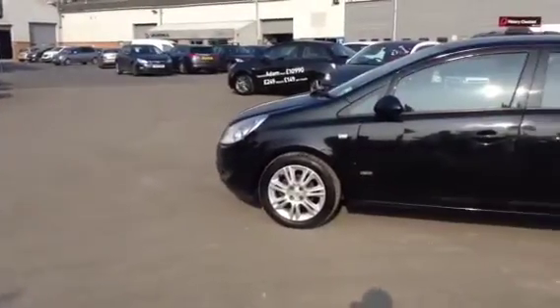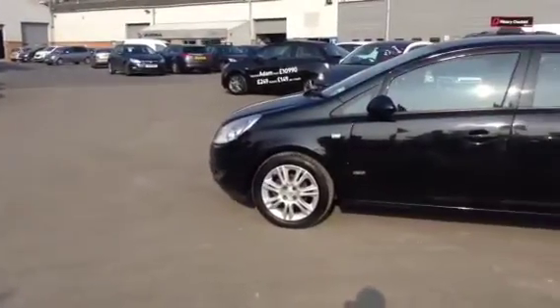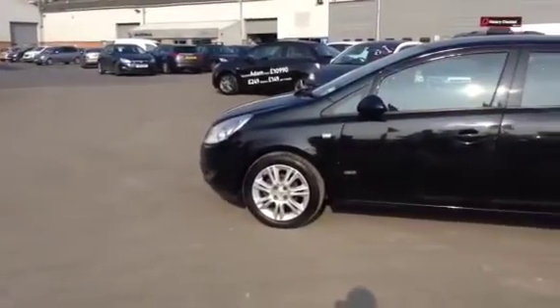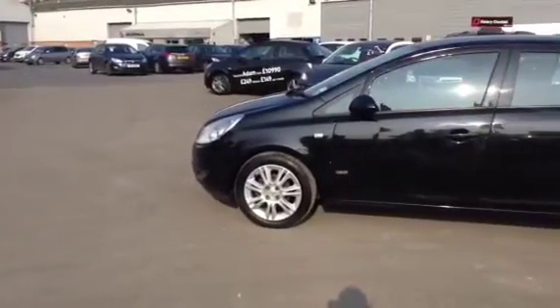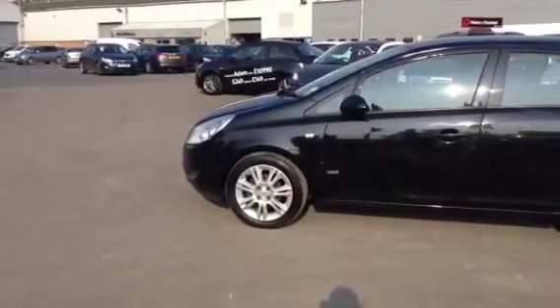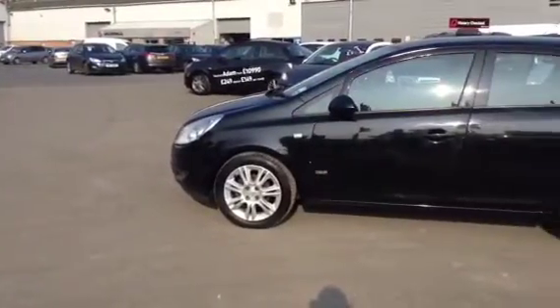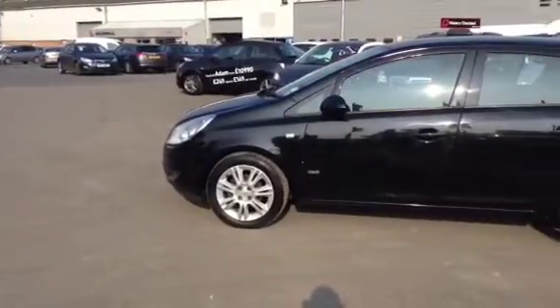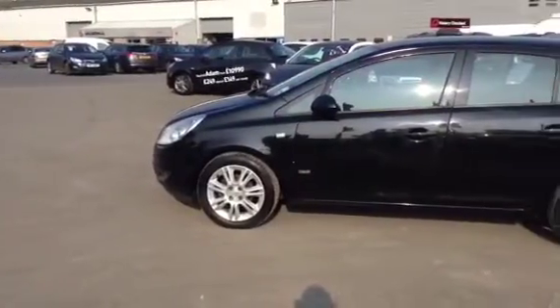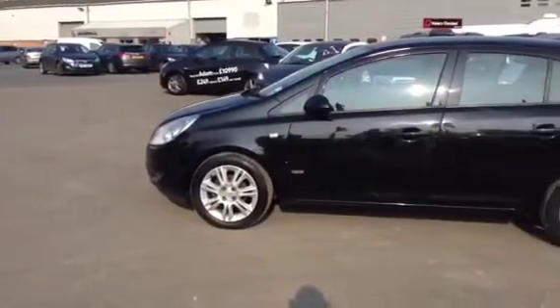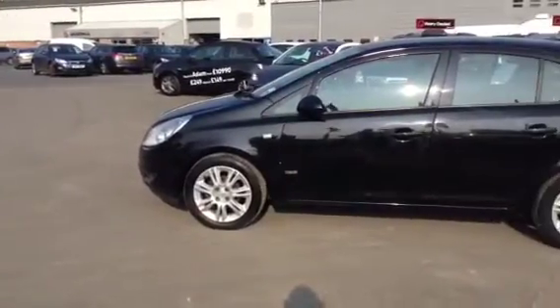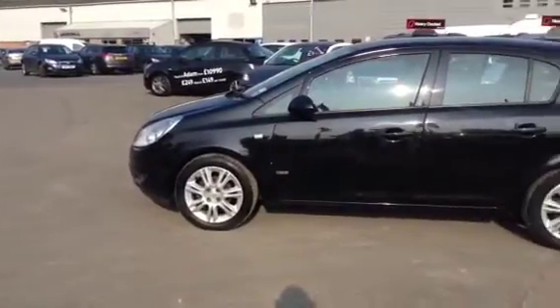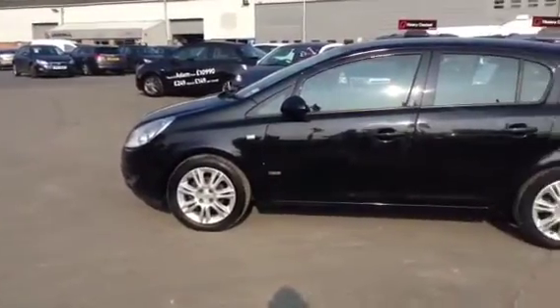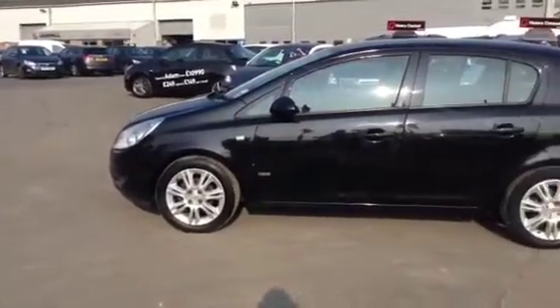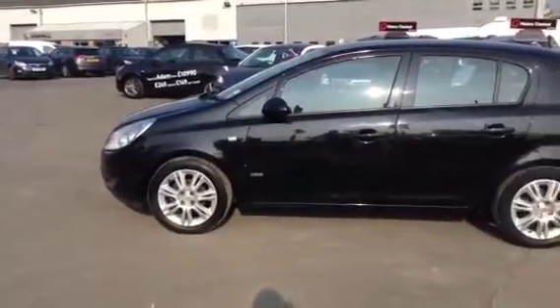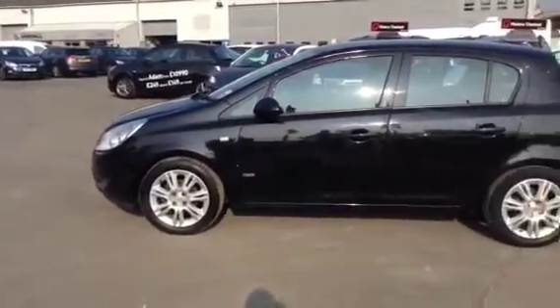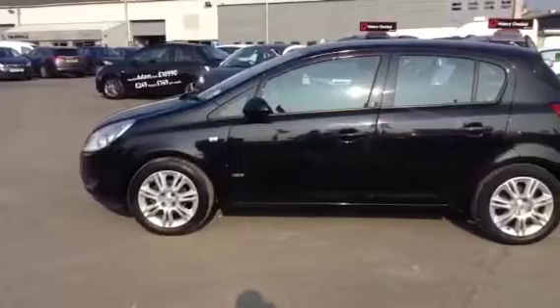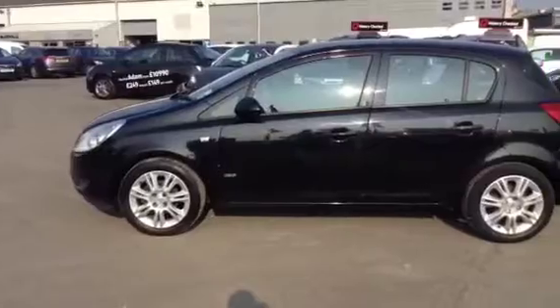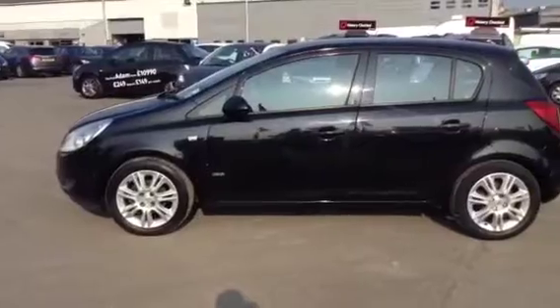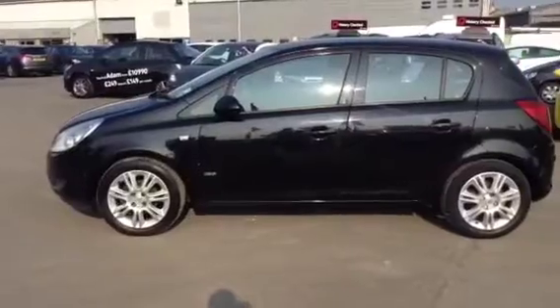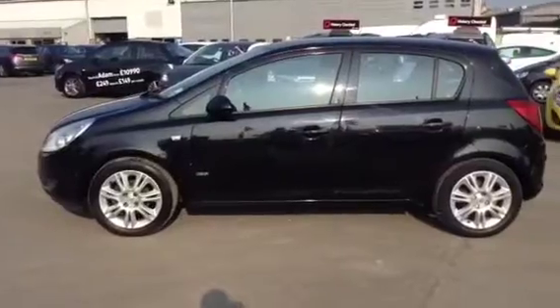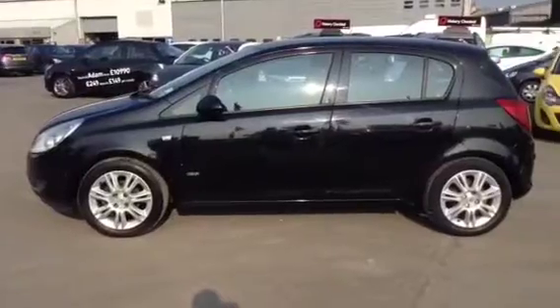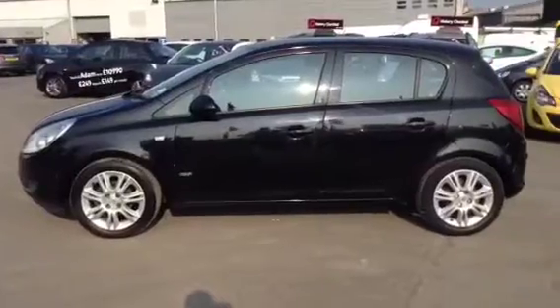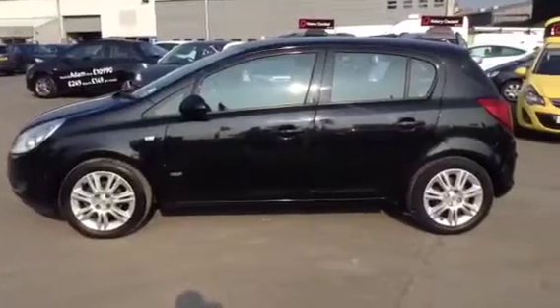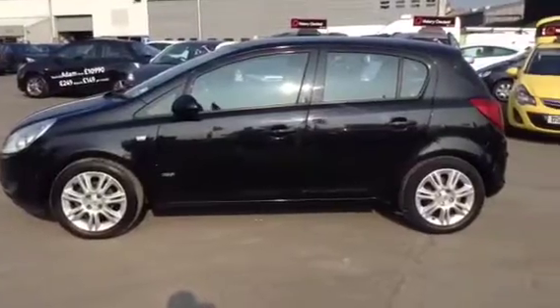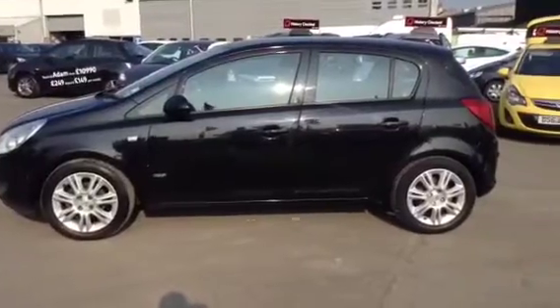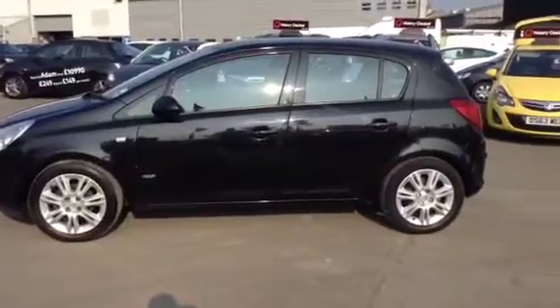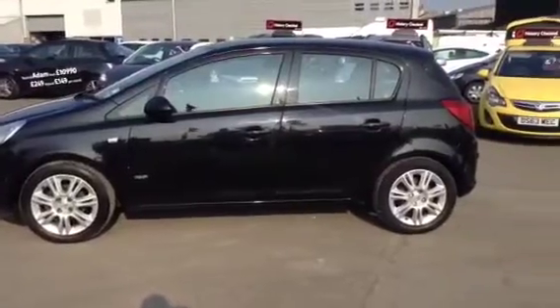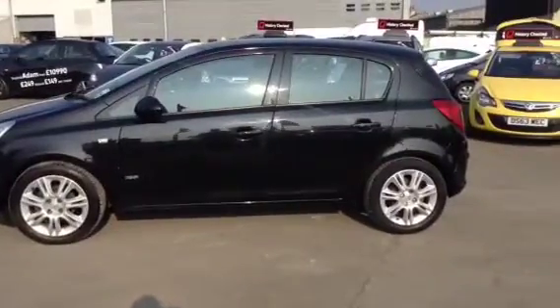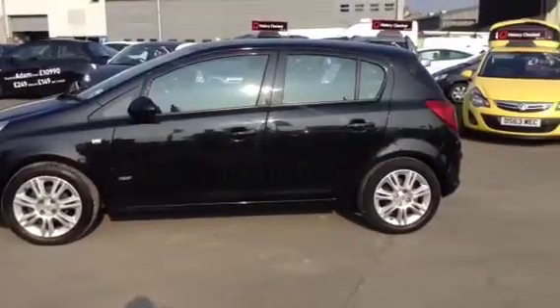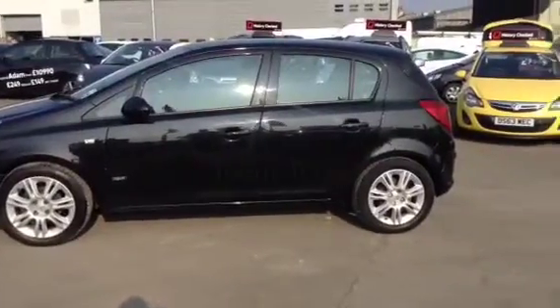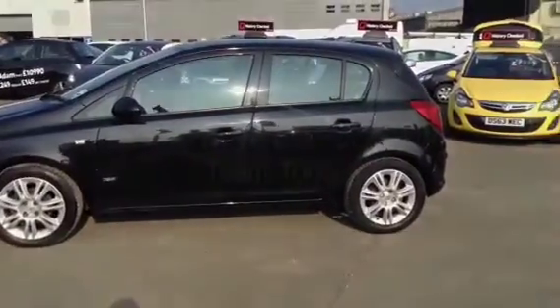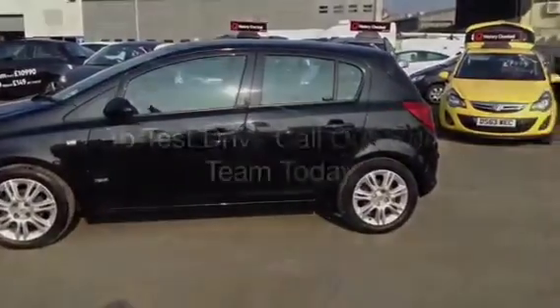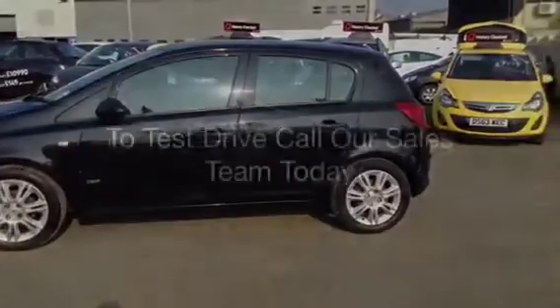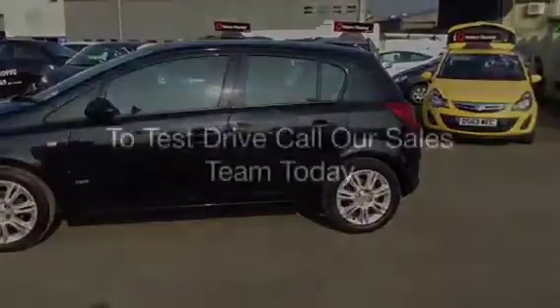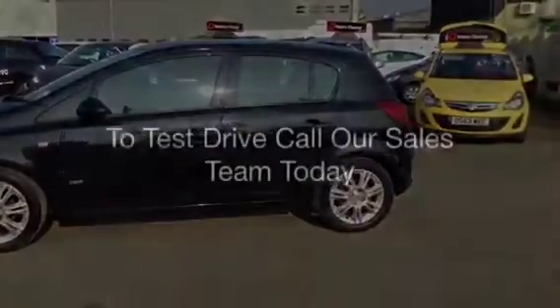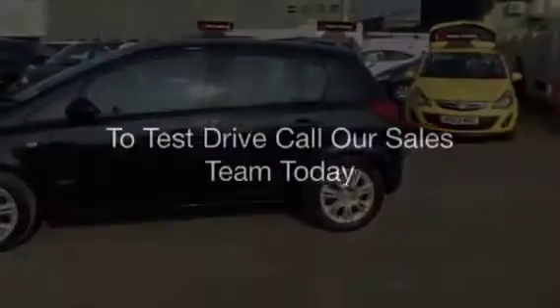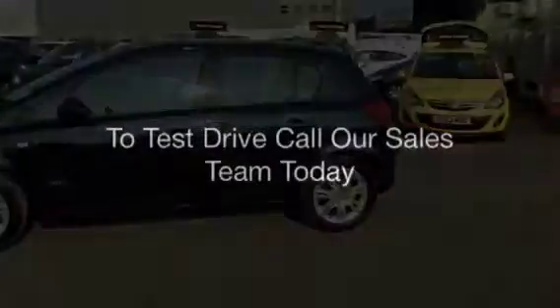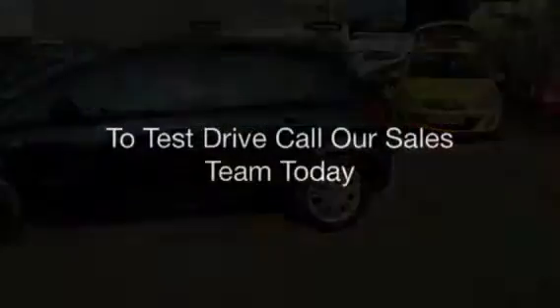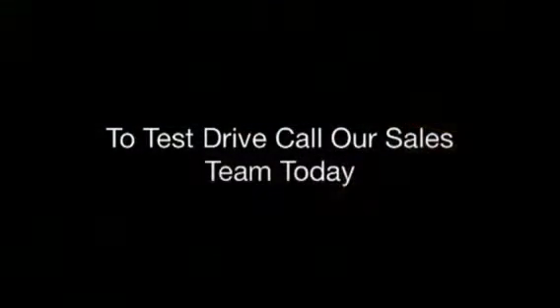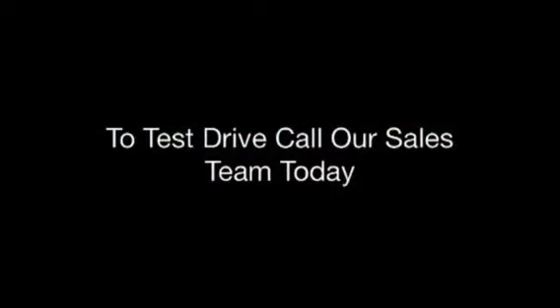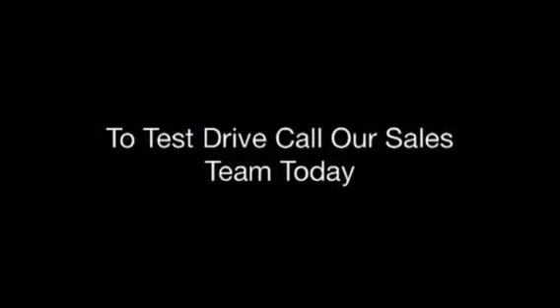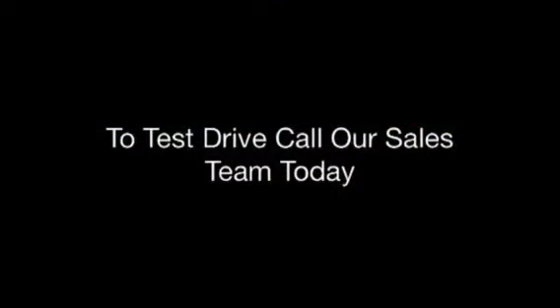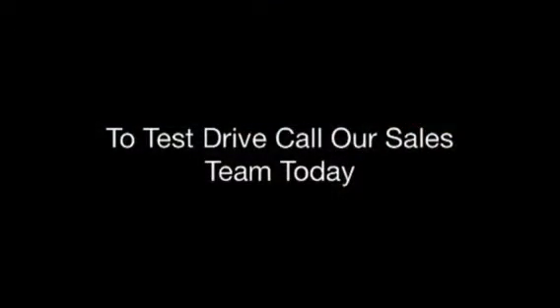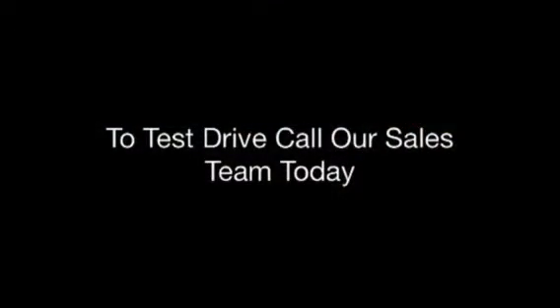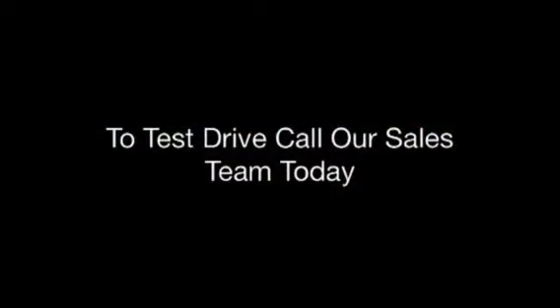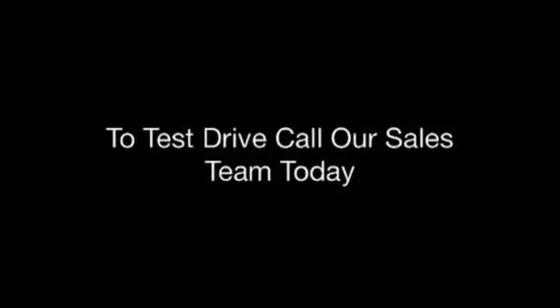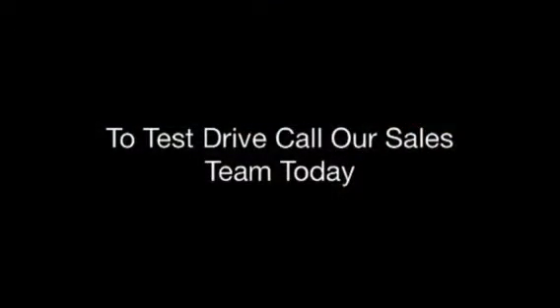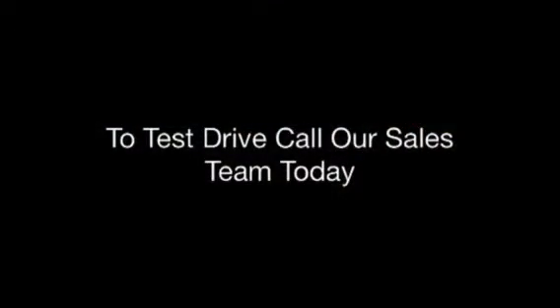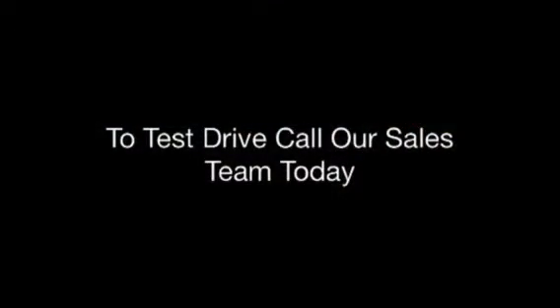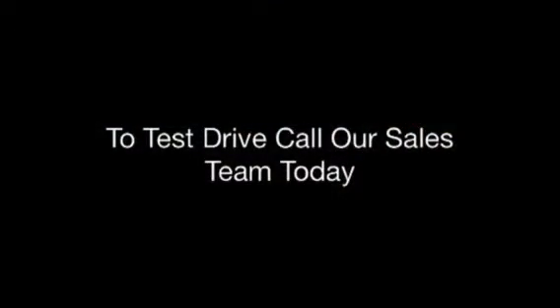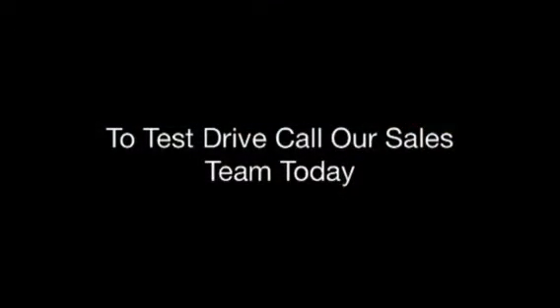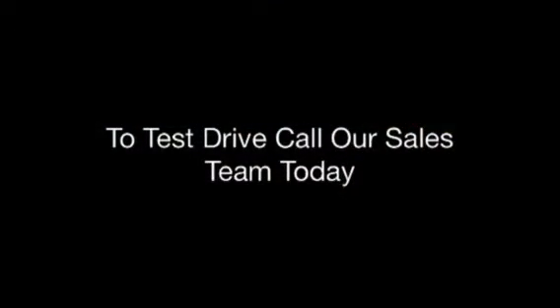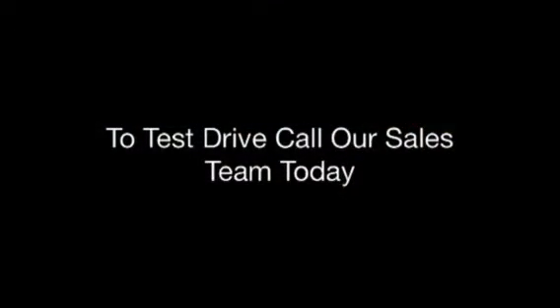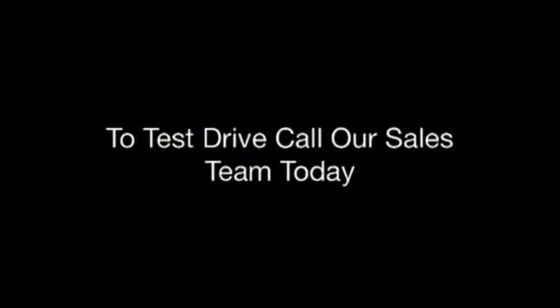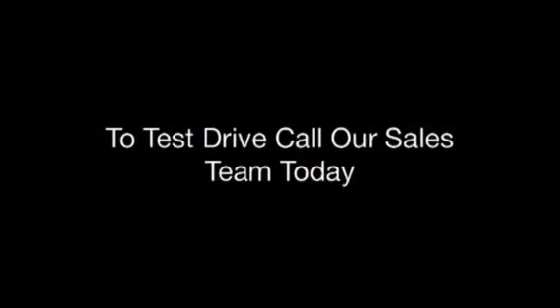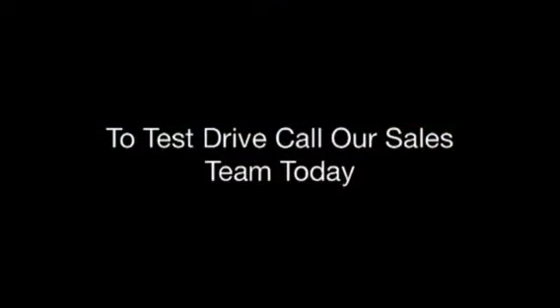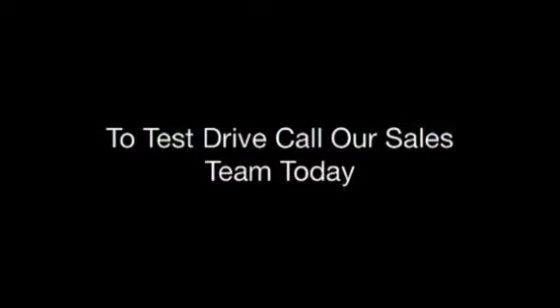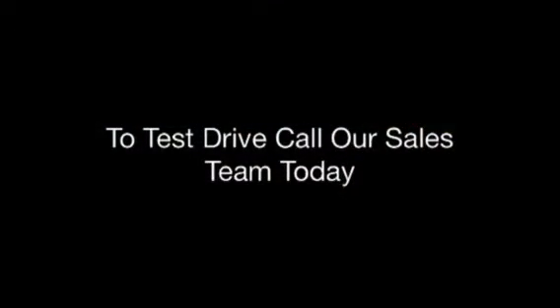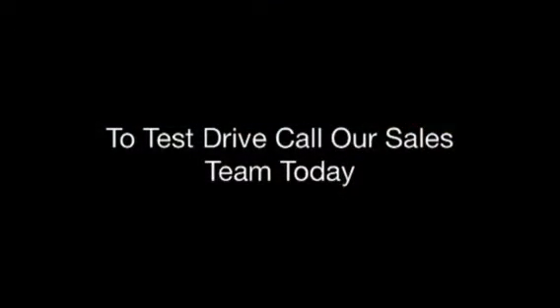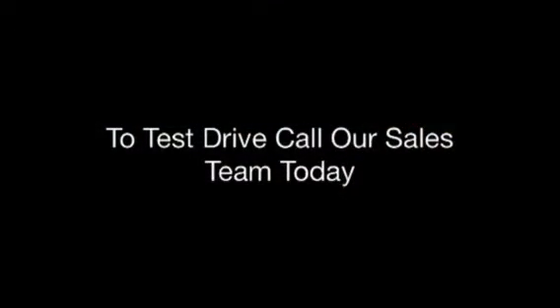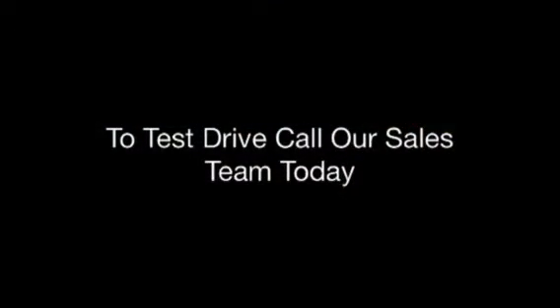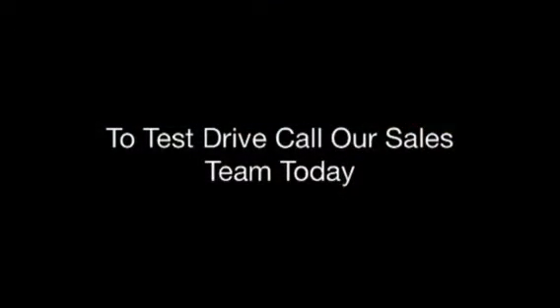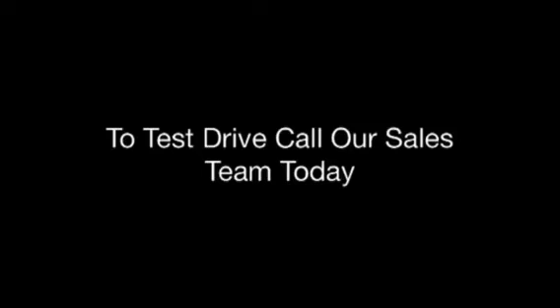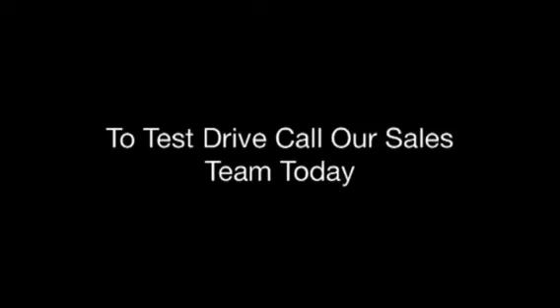So to test drive this Corsa, give our sales team a call today or click the enquiry now box. Finance options are also available. Thank you for viewing.